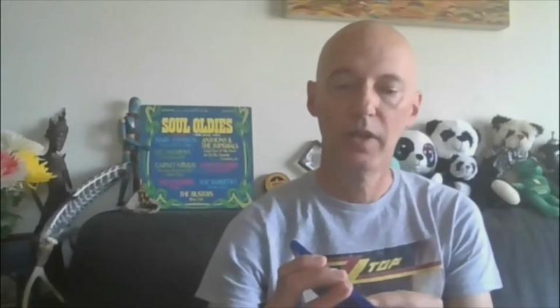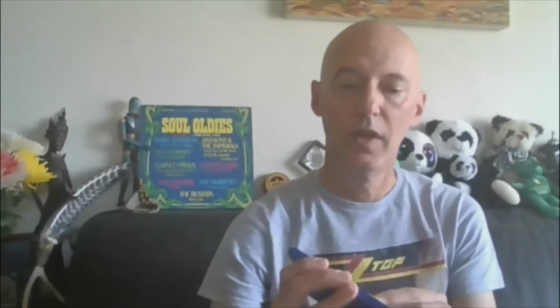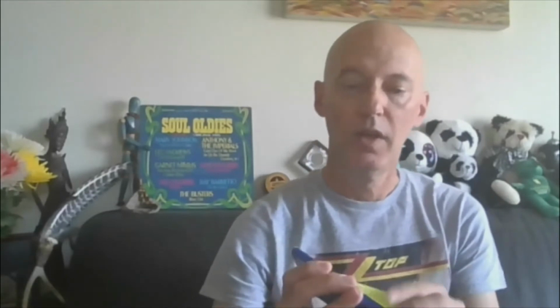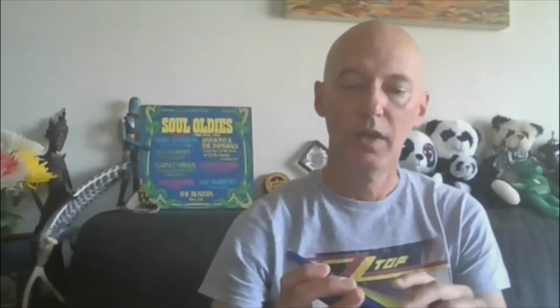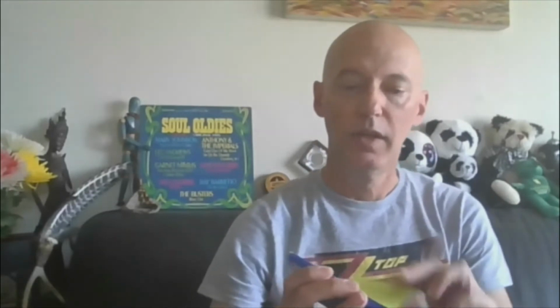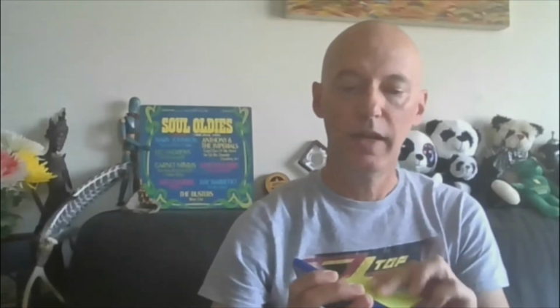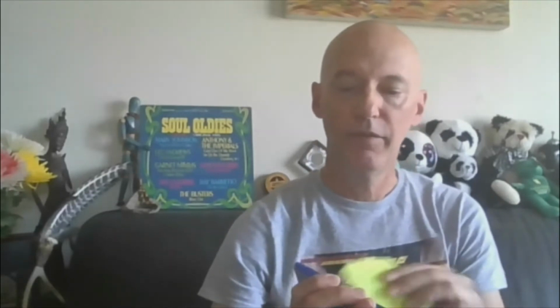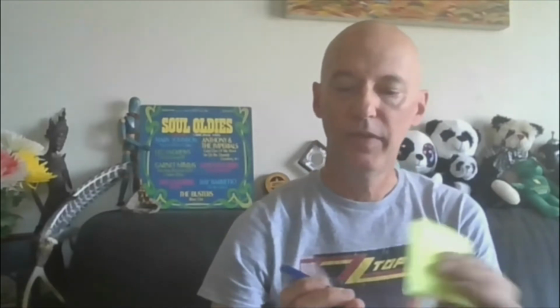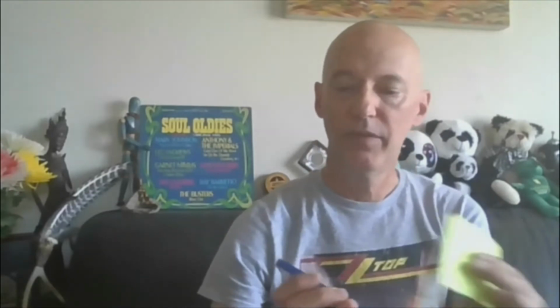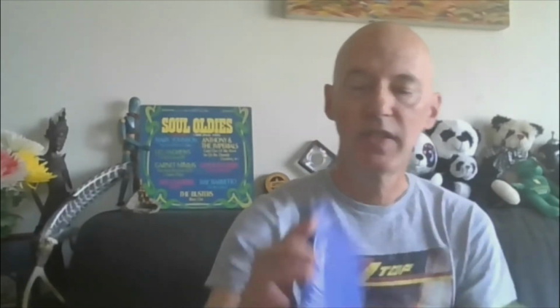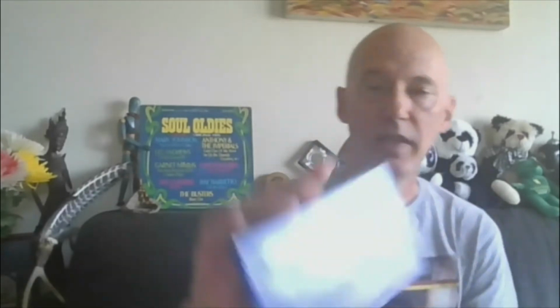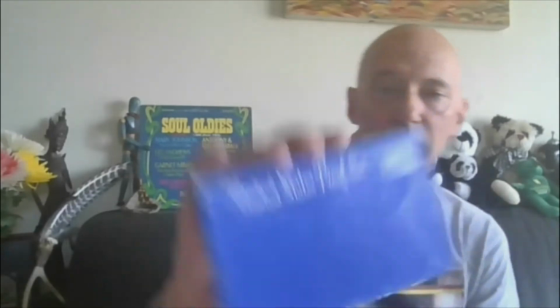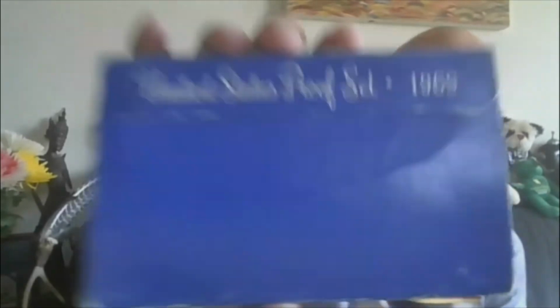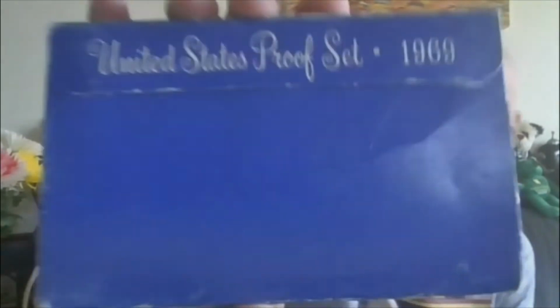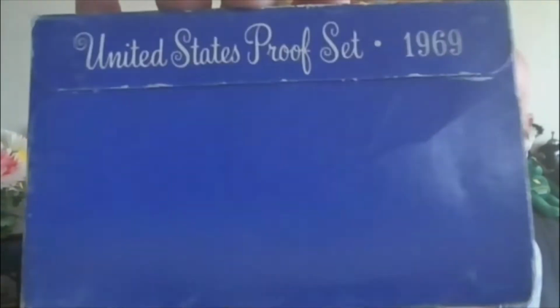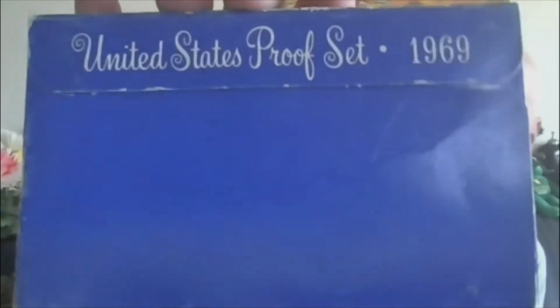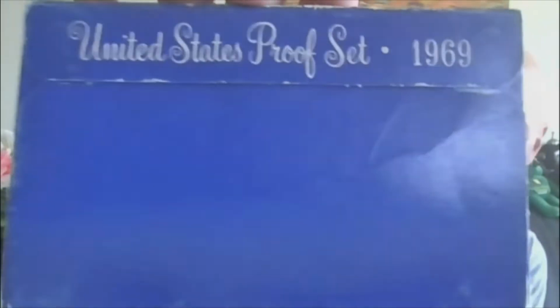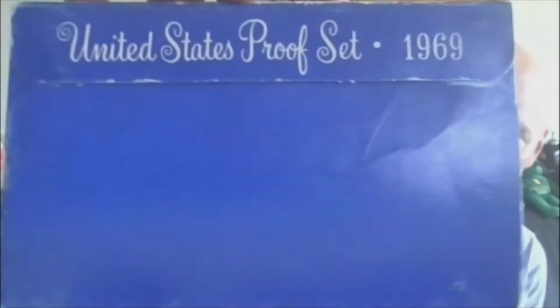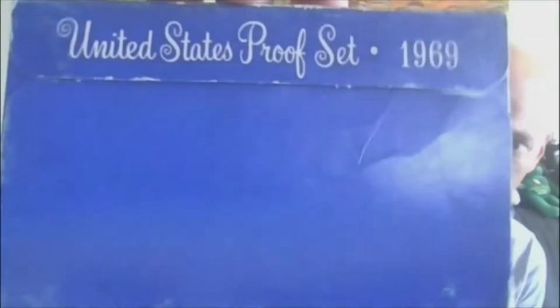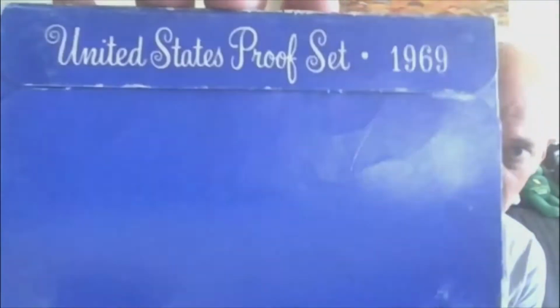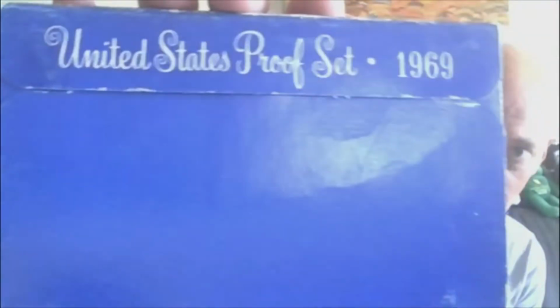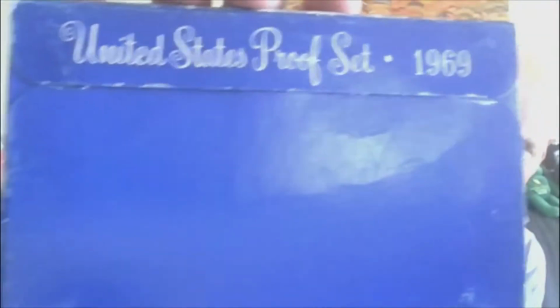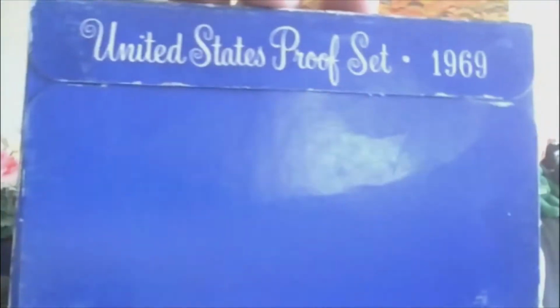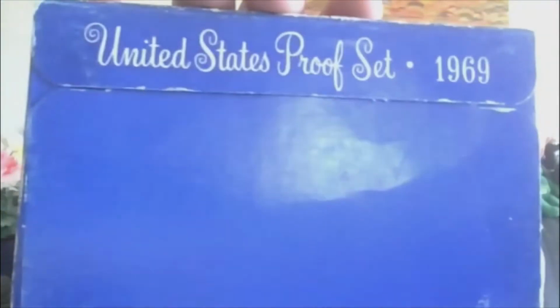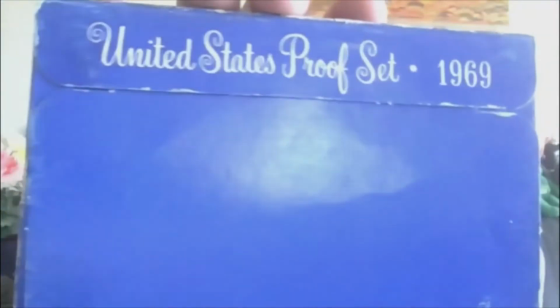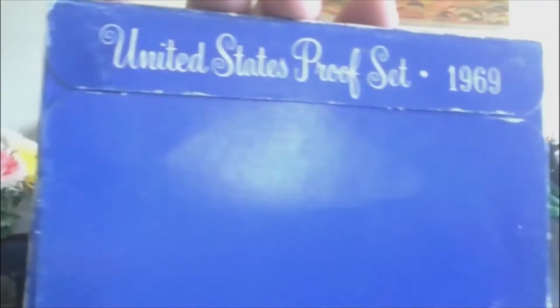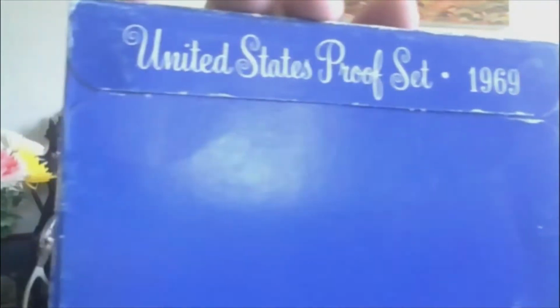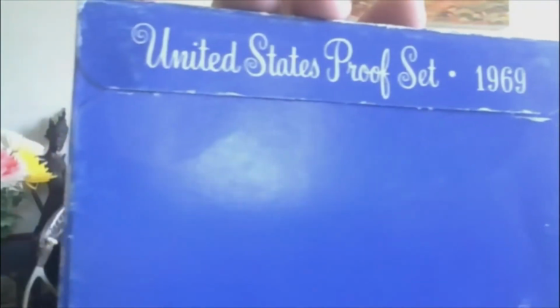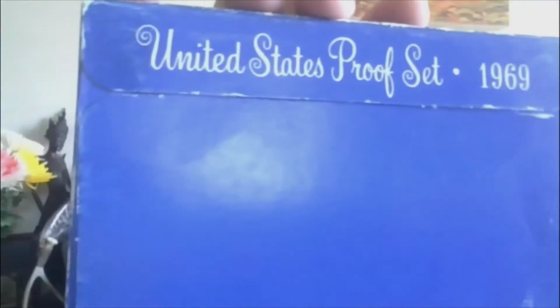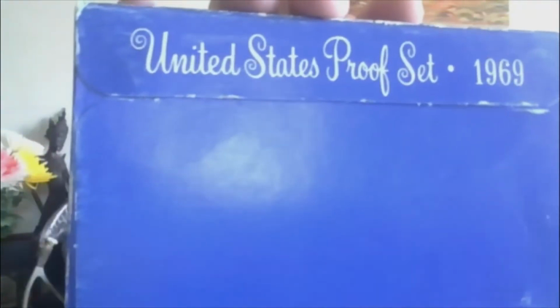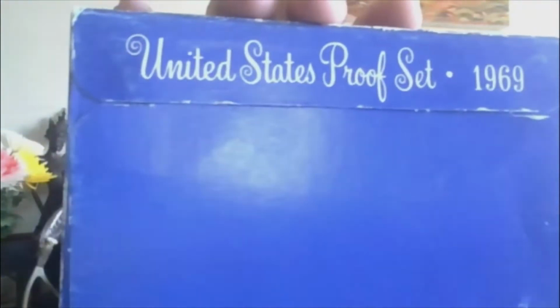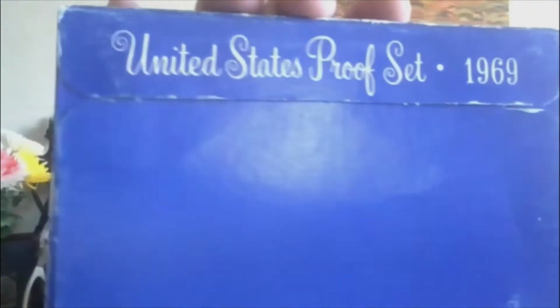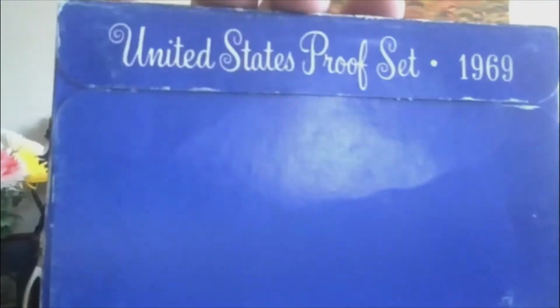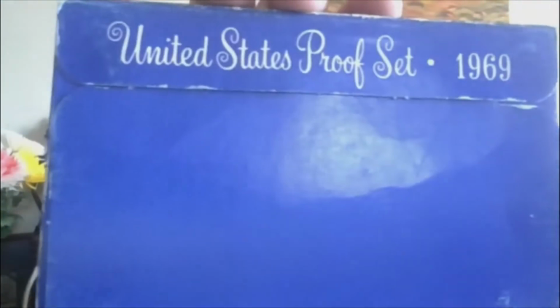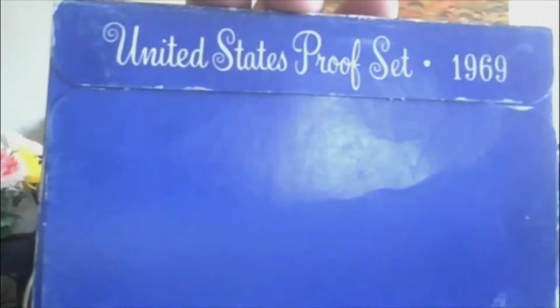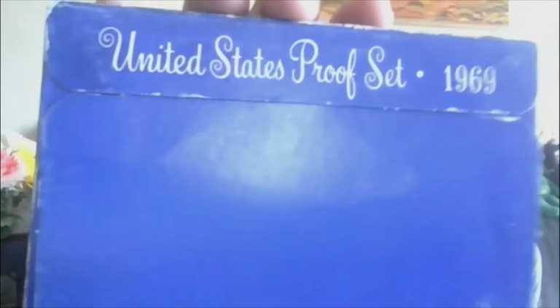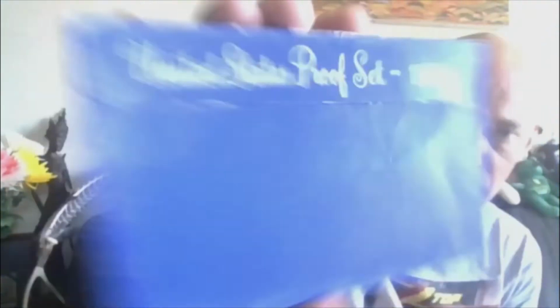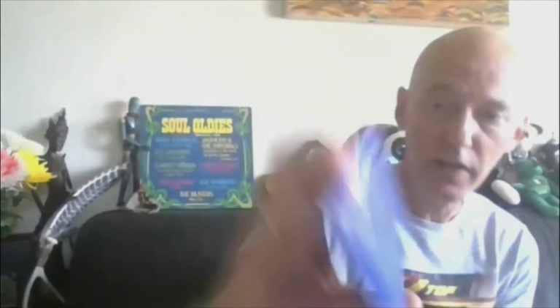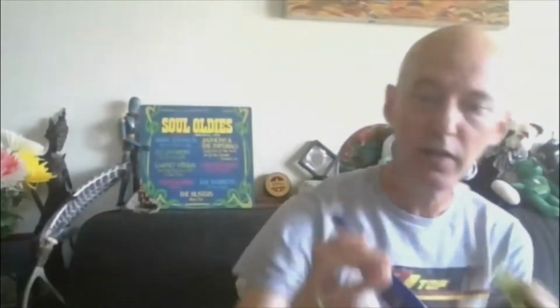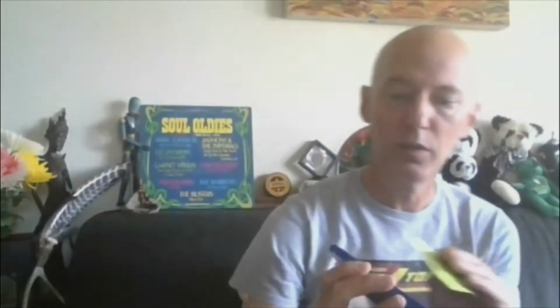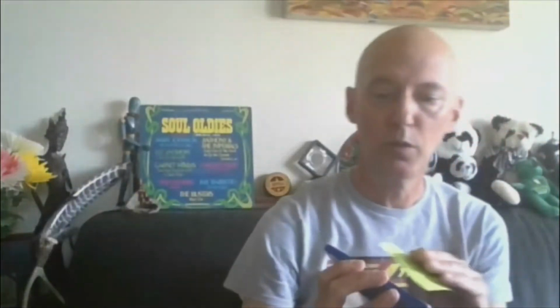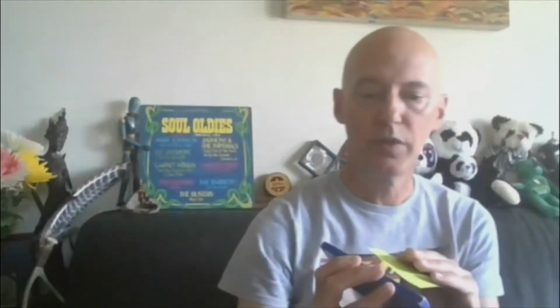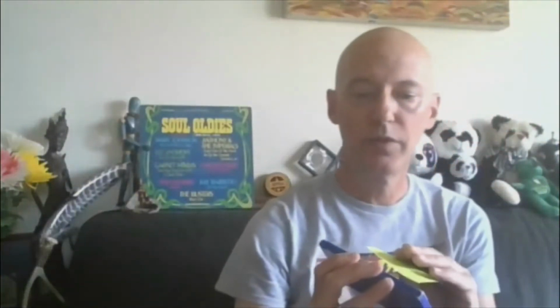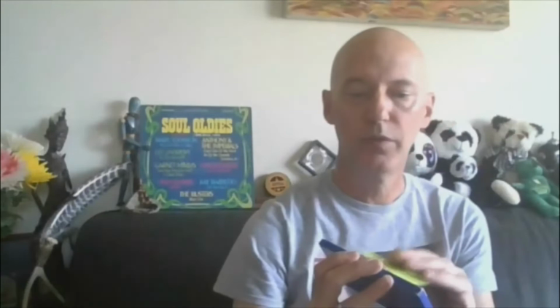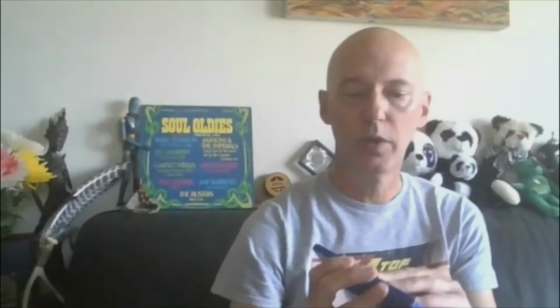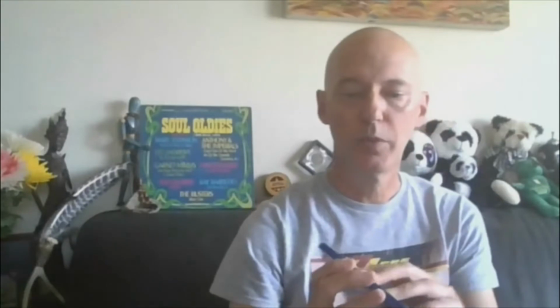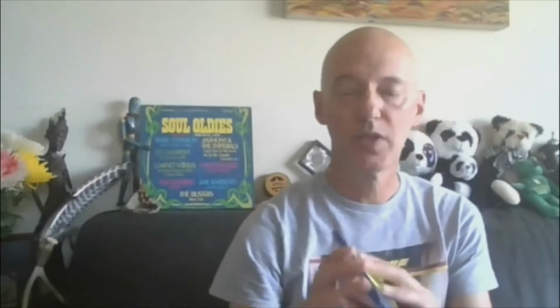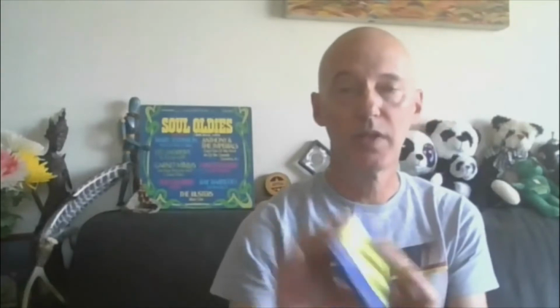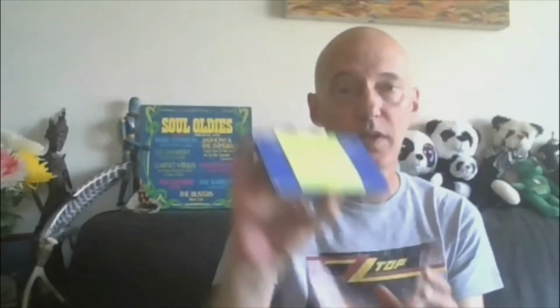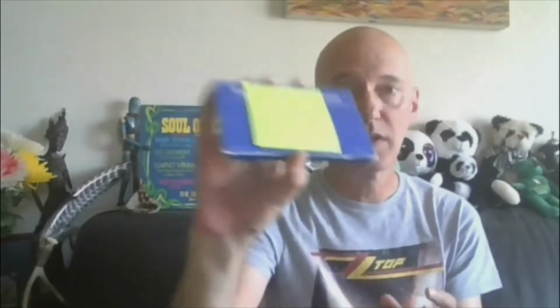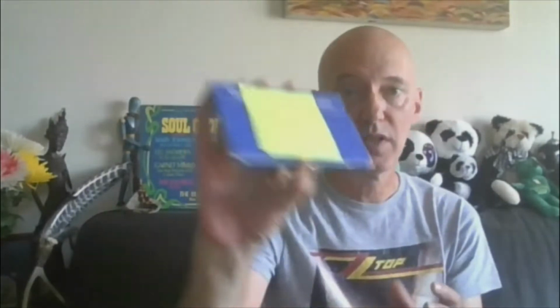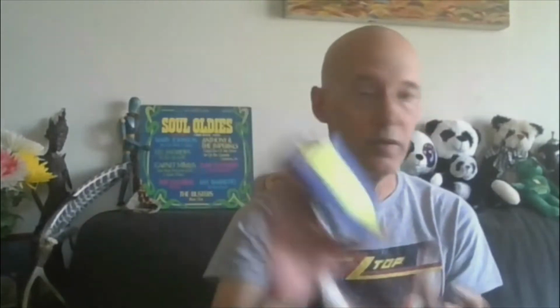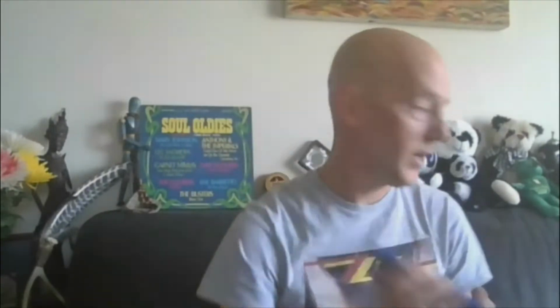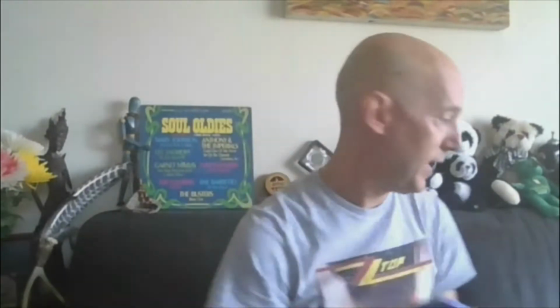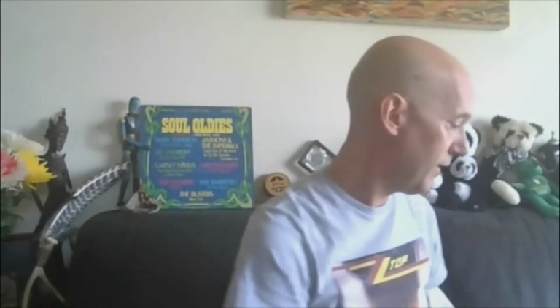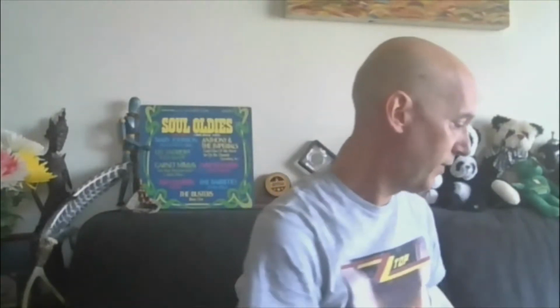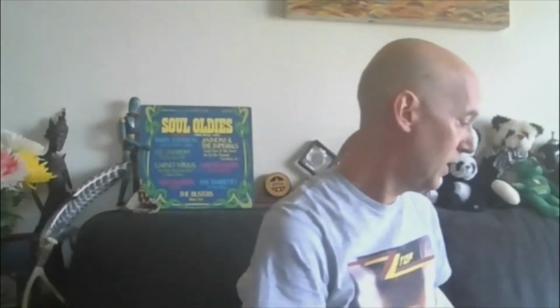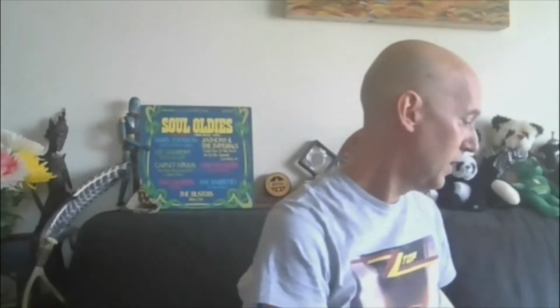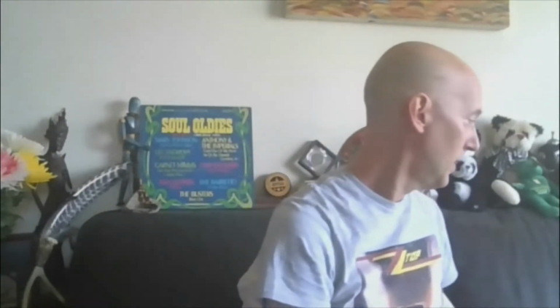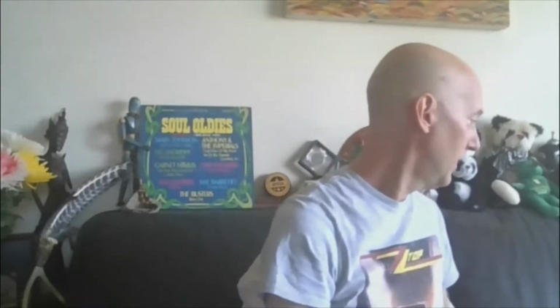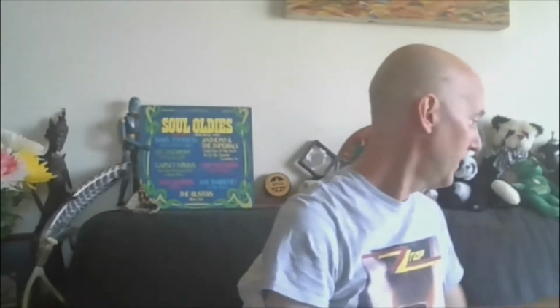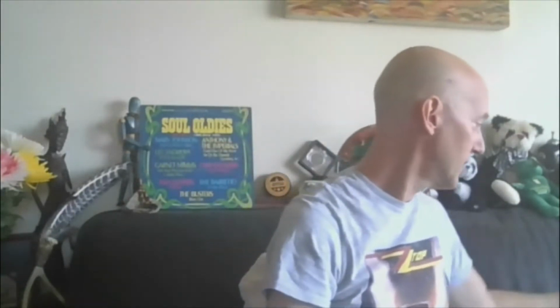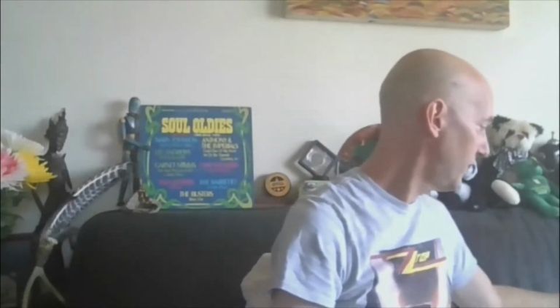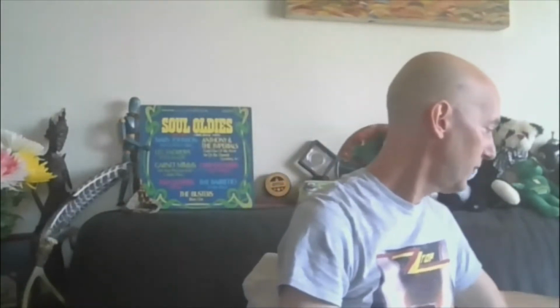Lot fifteen: 1969-S proof set with 40% silver half. That's fifteen.